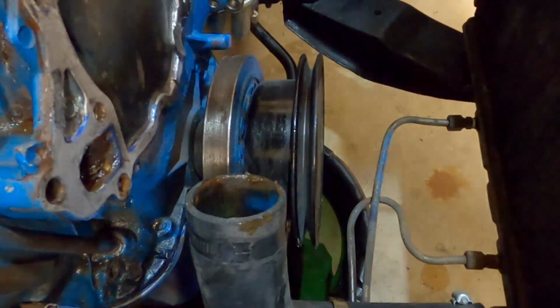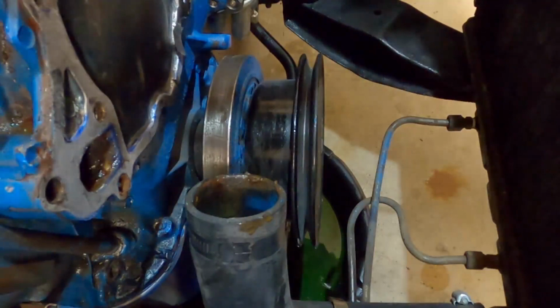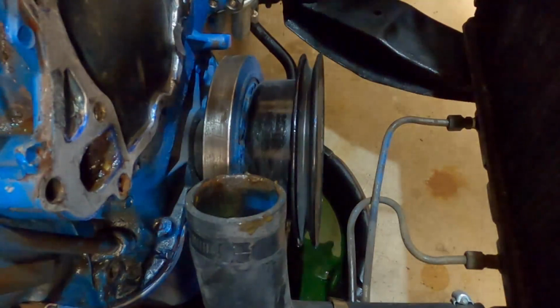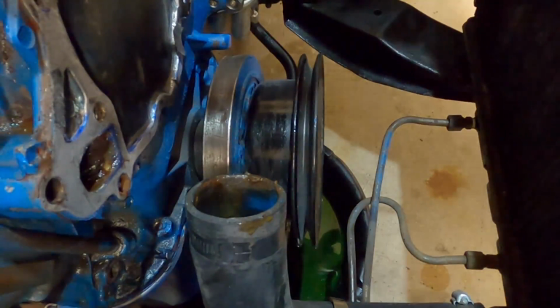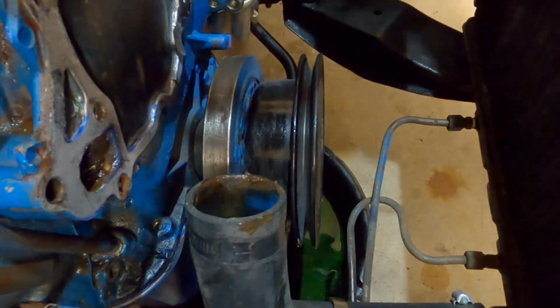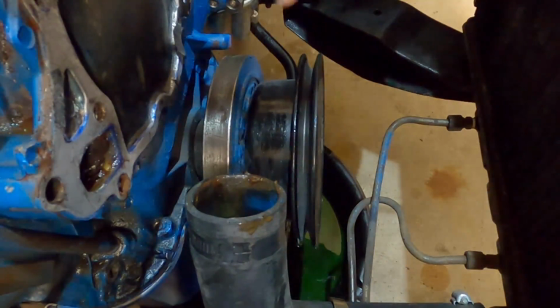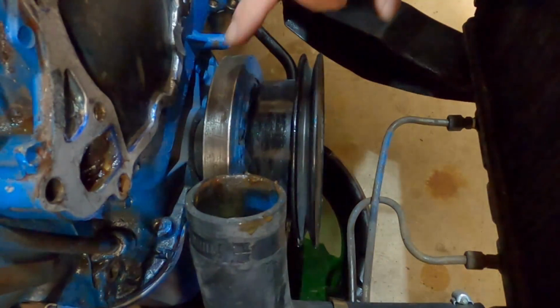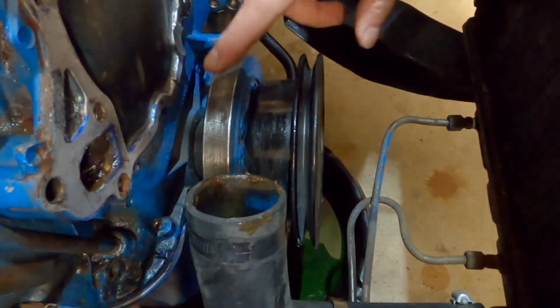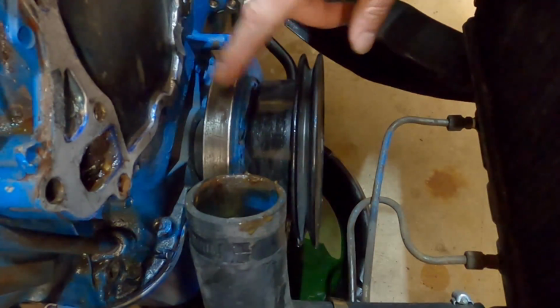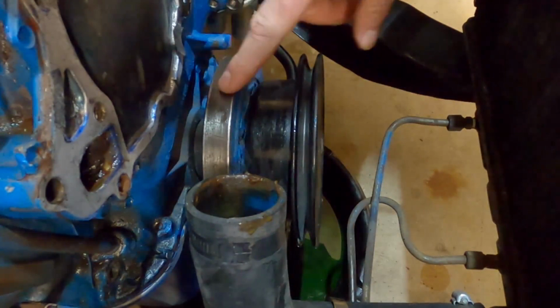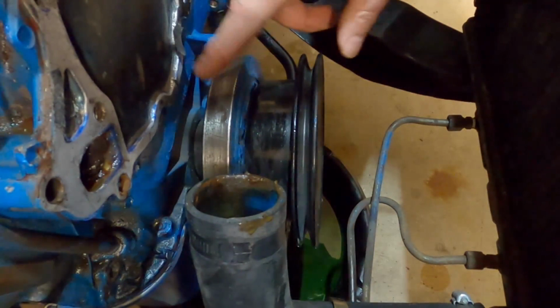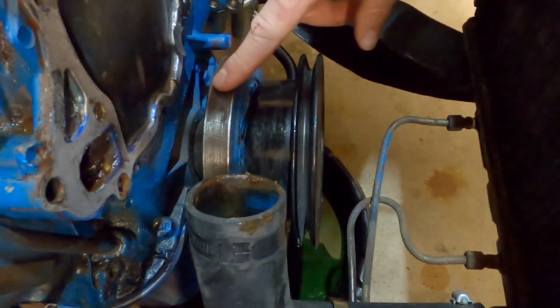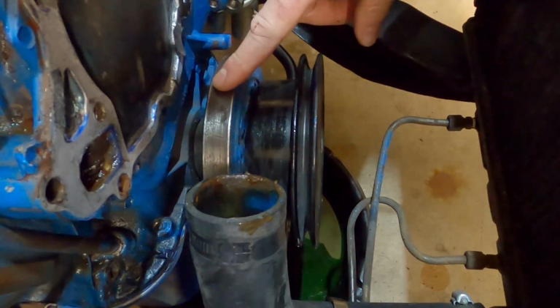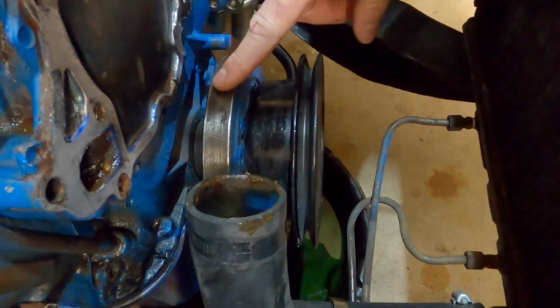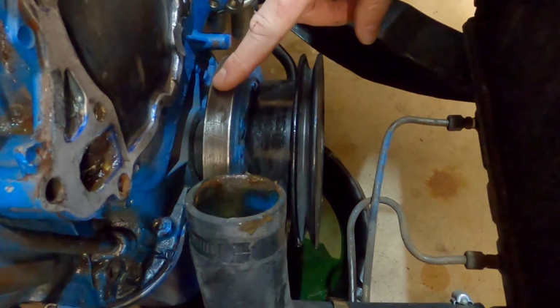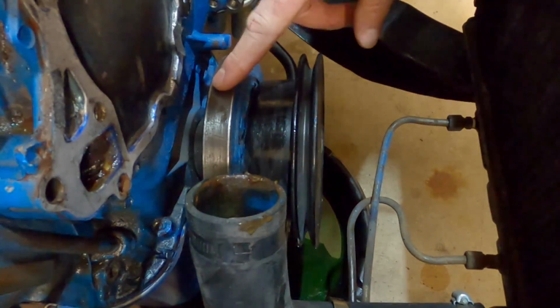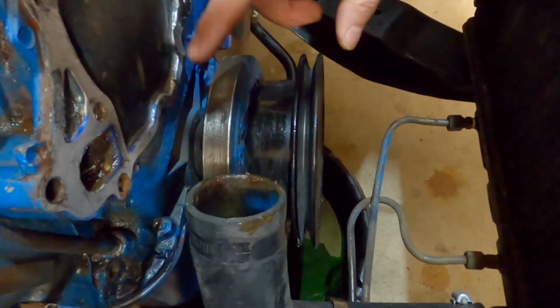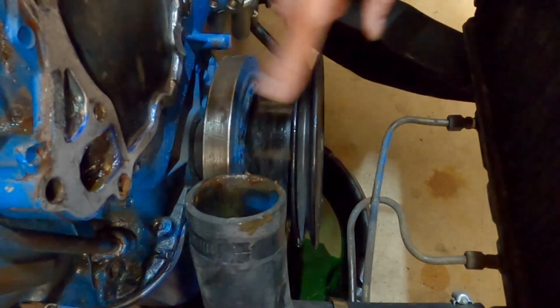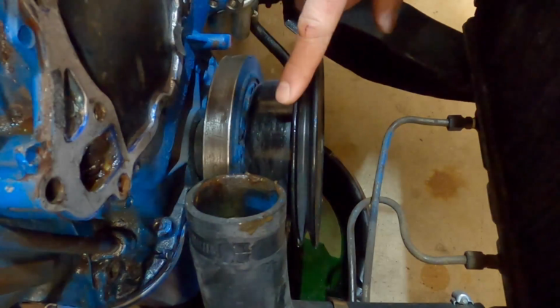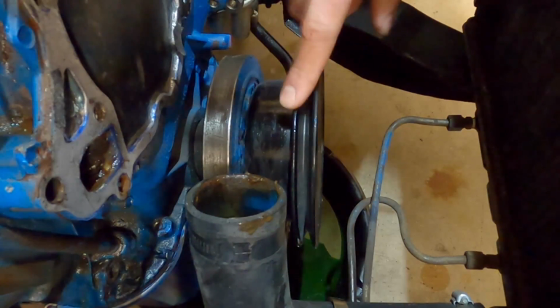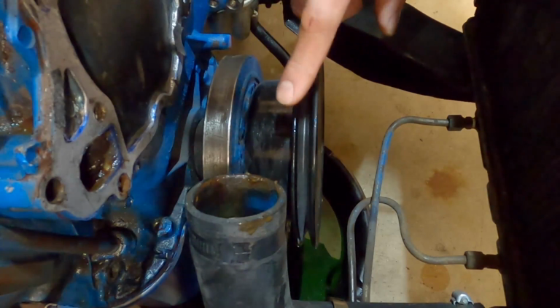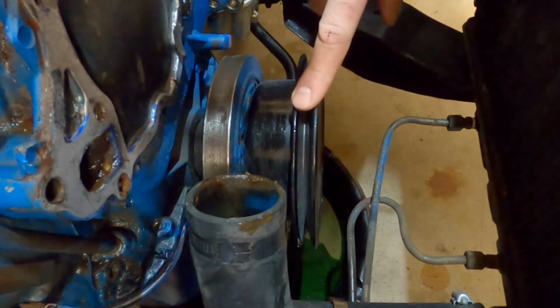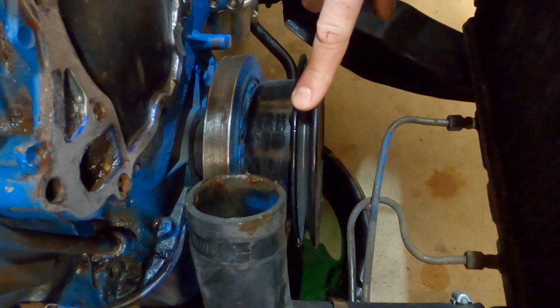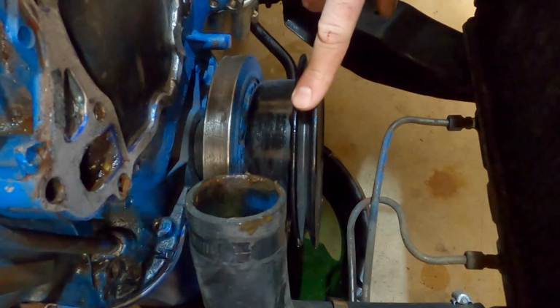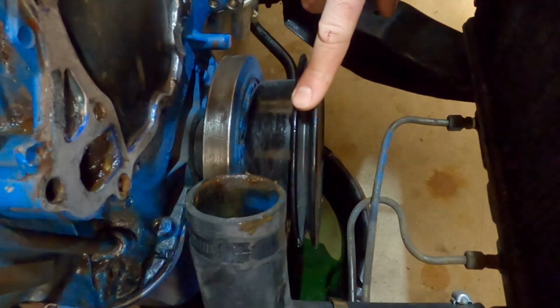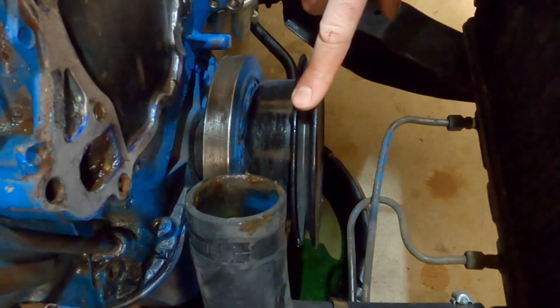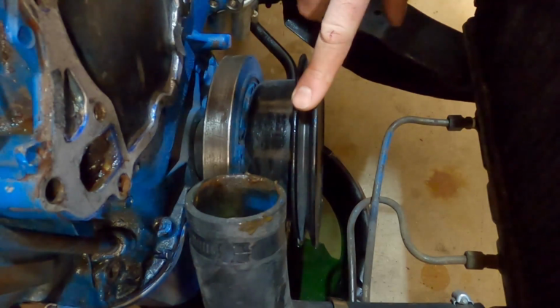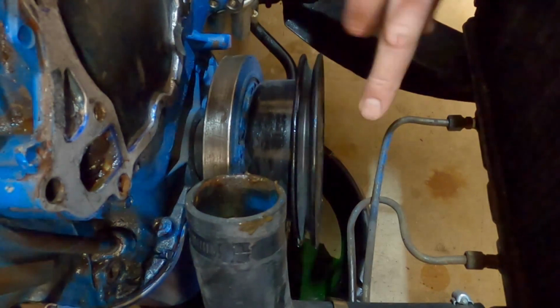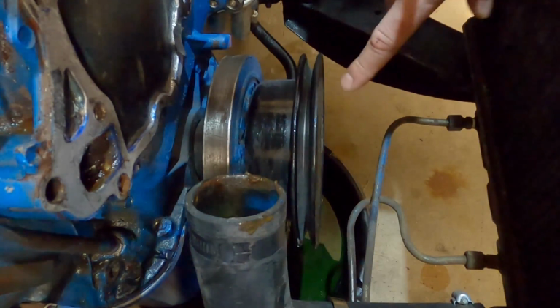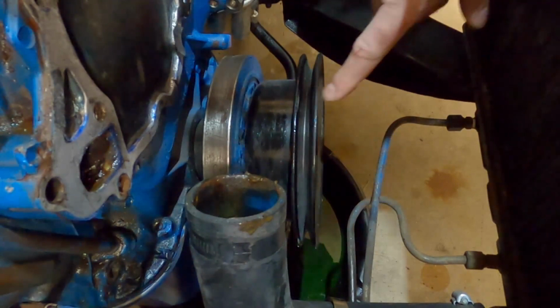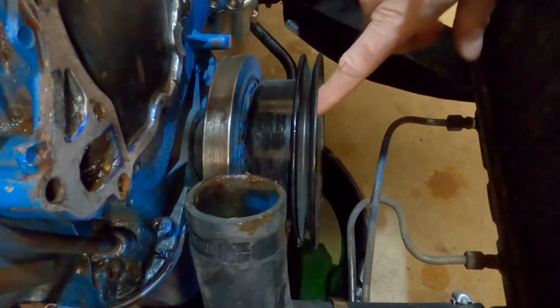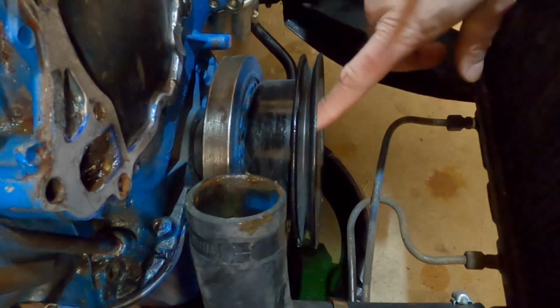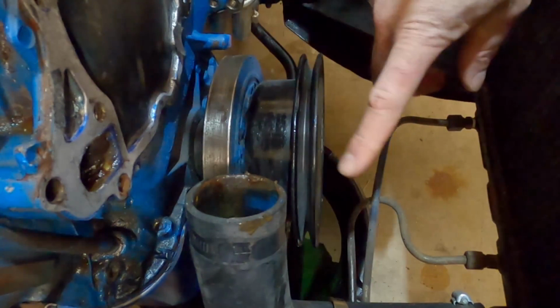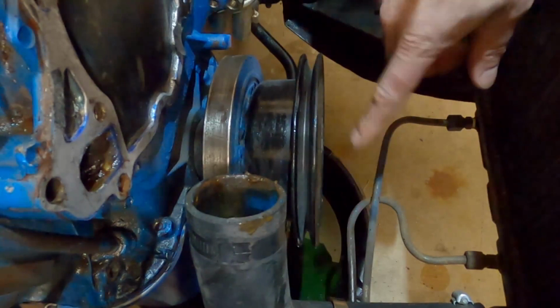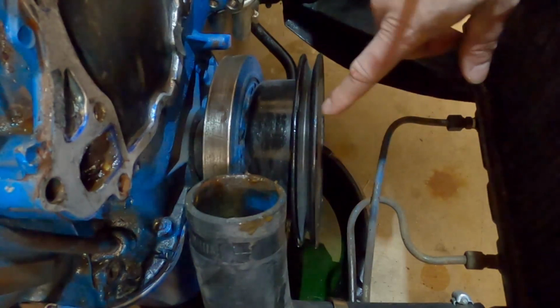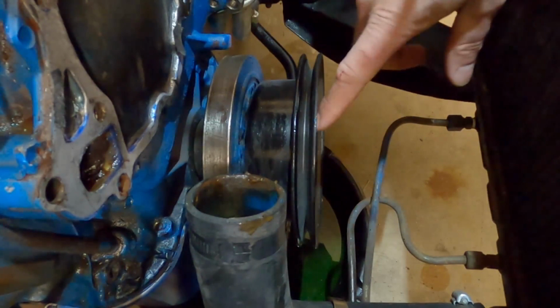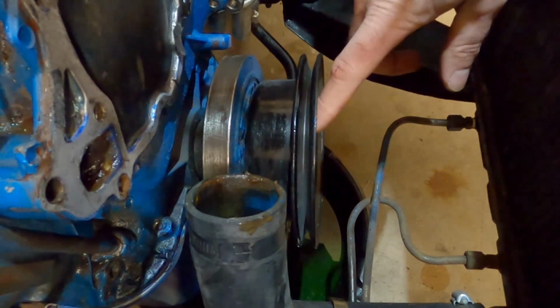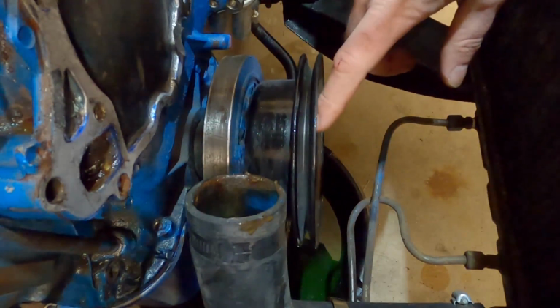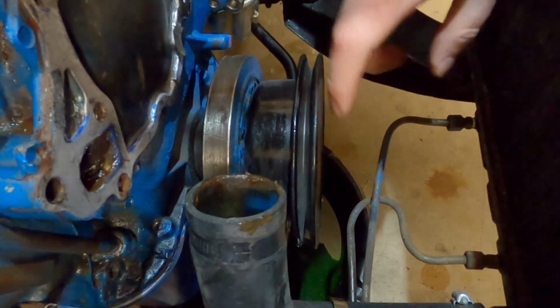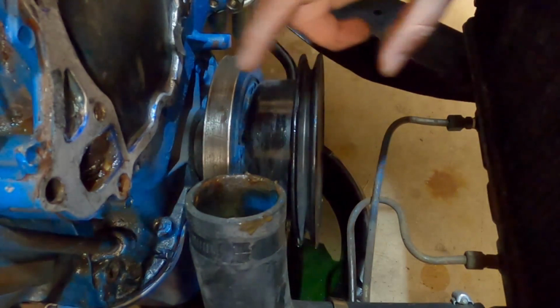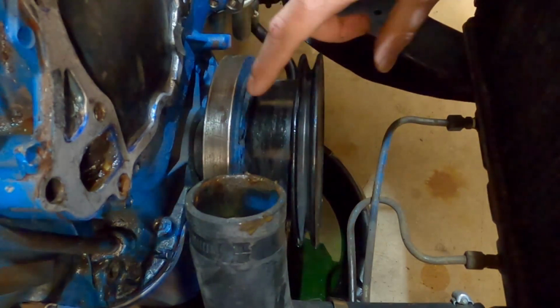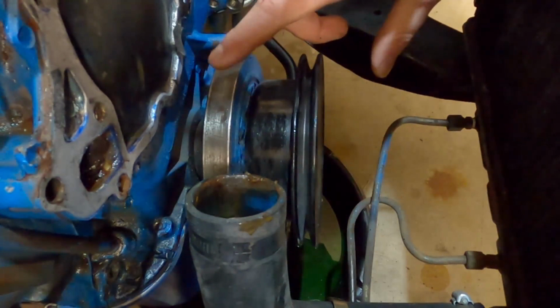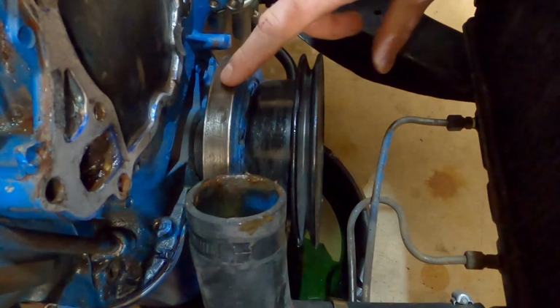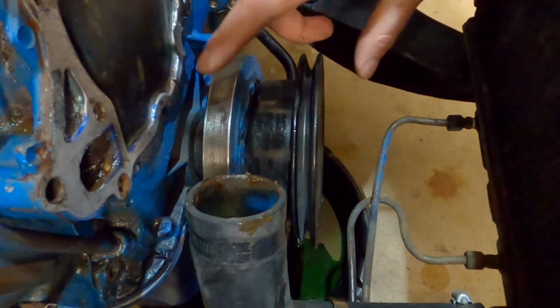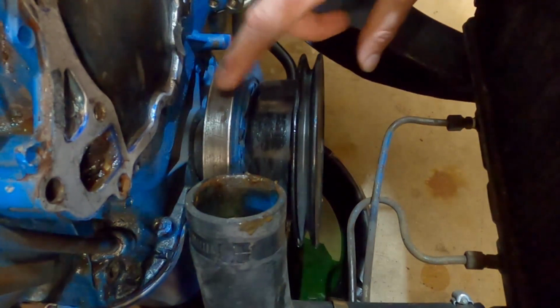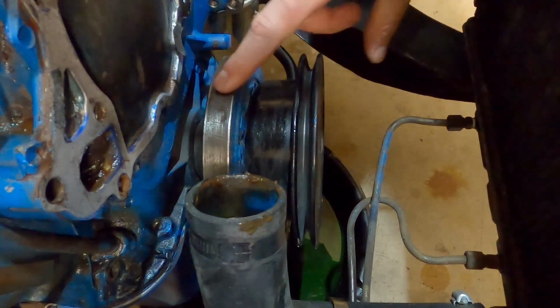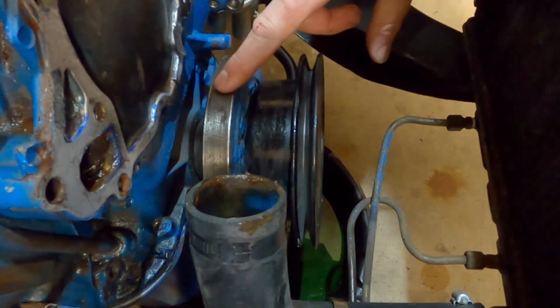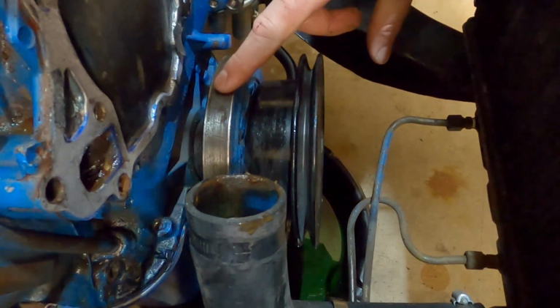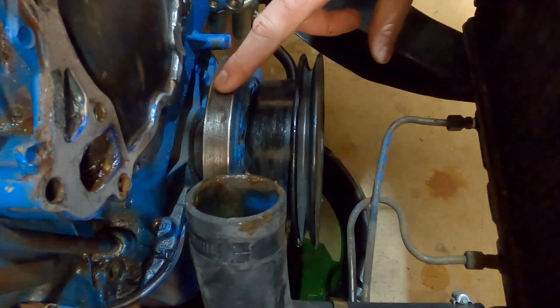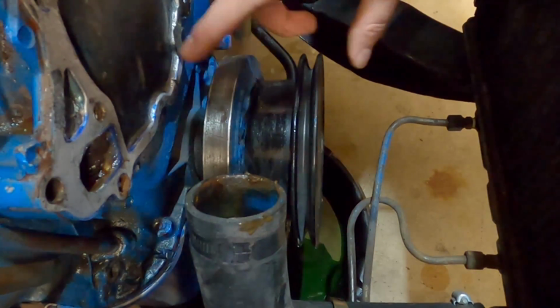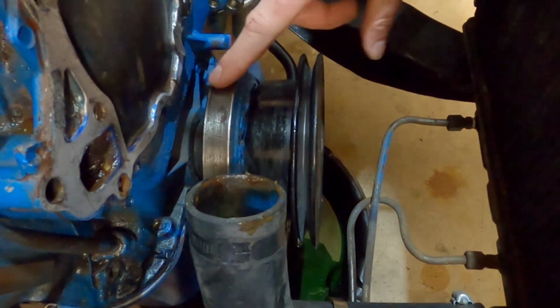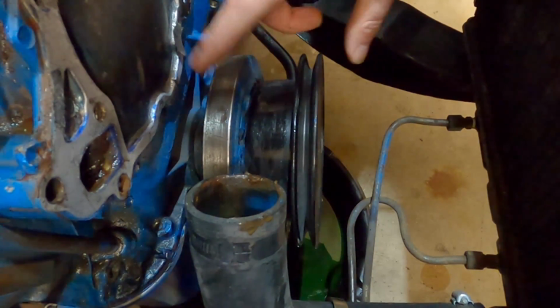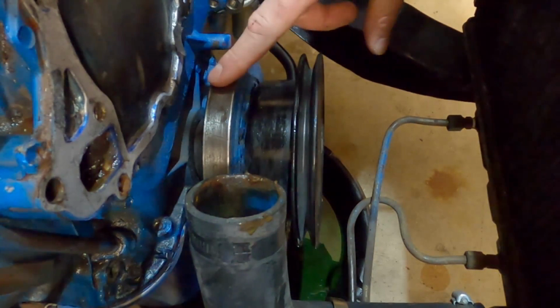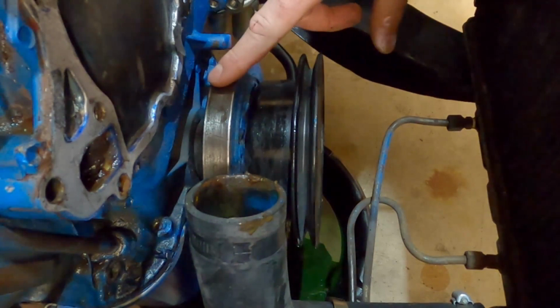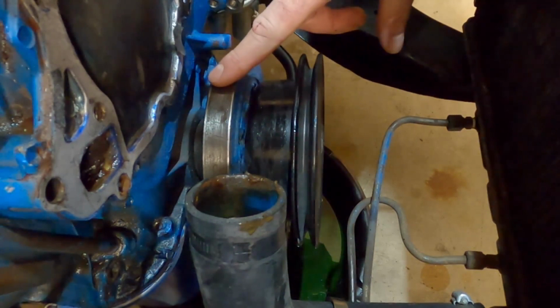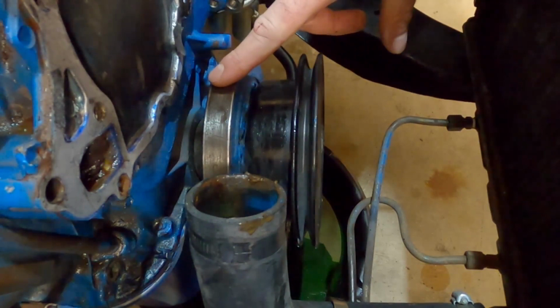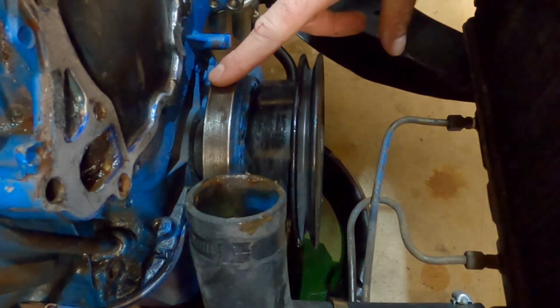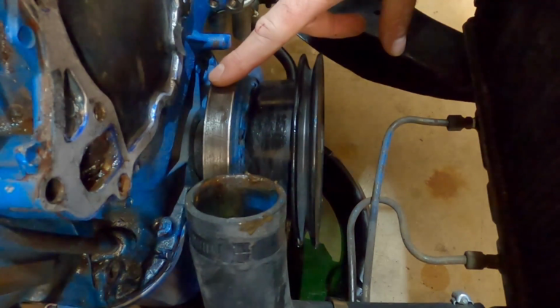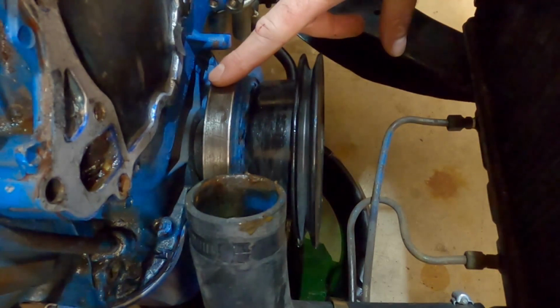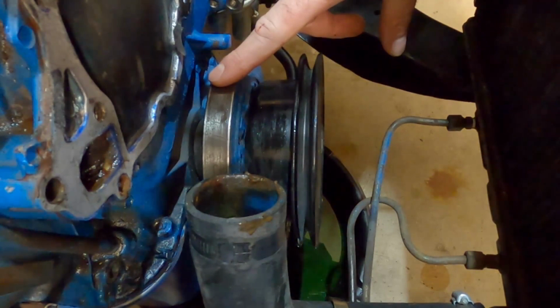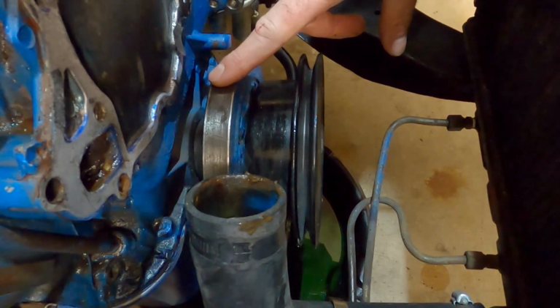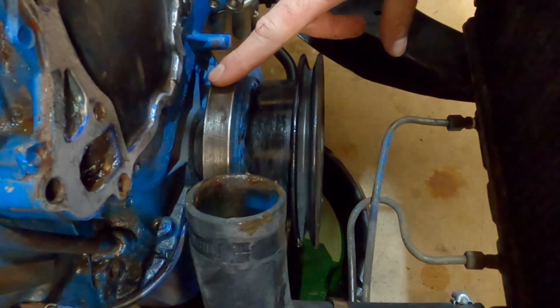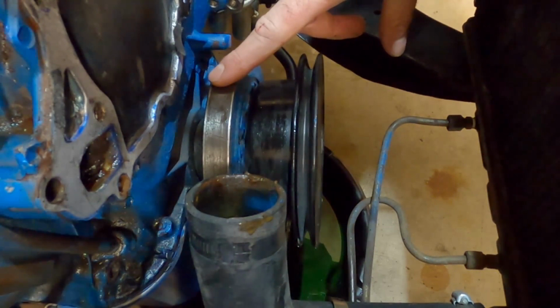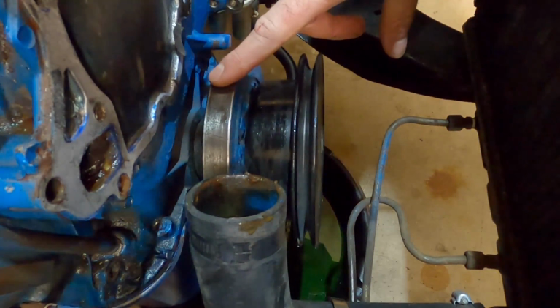Before we pull the harmonic balancer off, we need to get this crank pulley out of the way. There are just three bolts holding it on, and then we can get to the big bolt that's holding on the harmonic balancer.